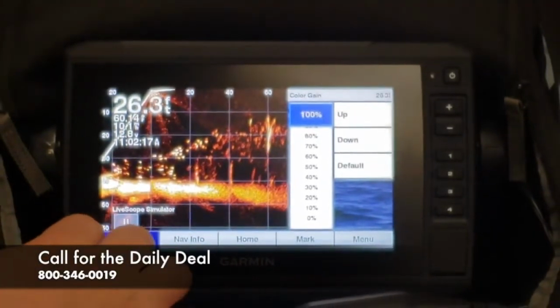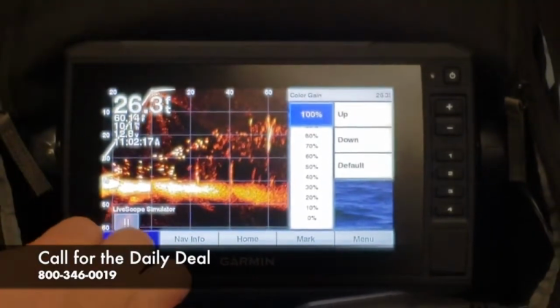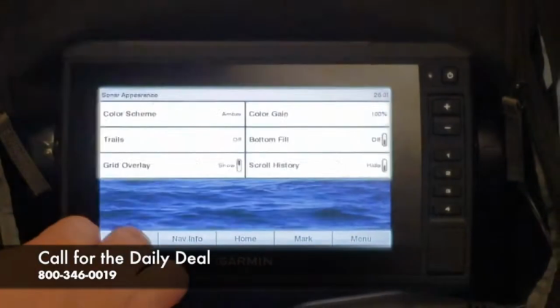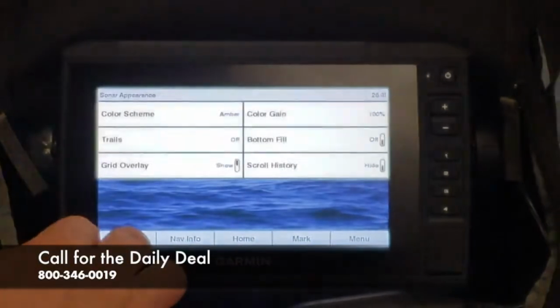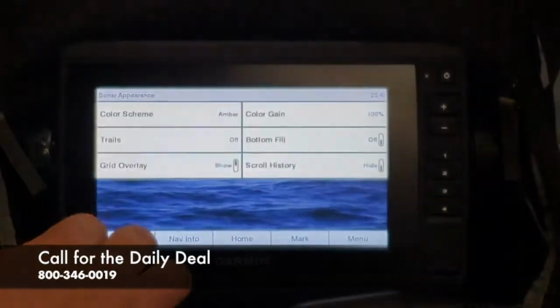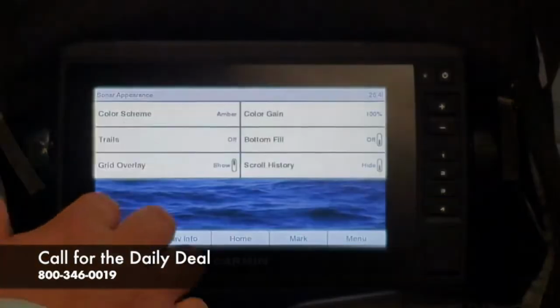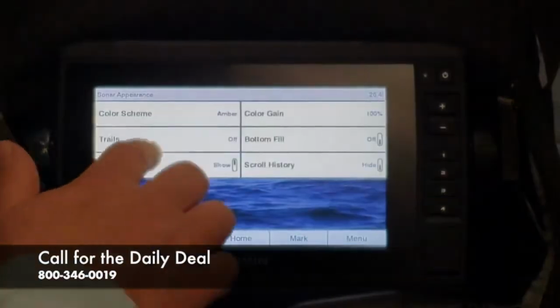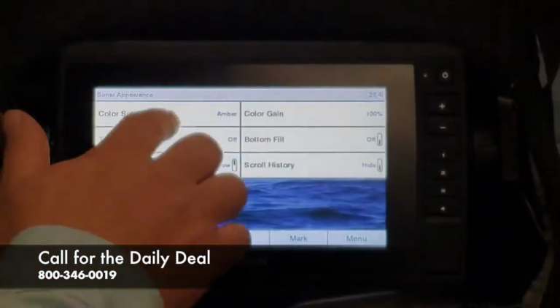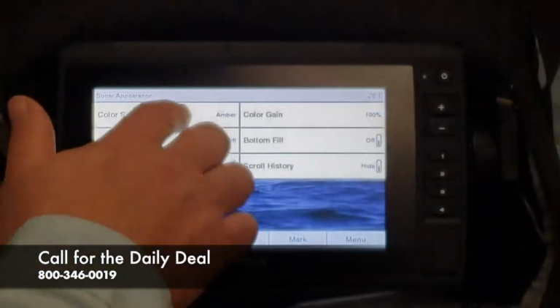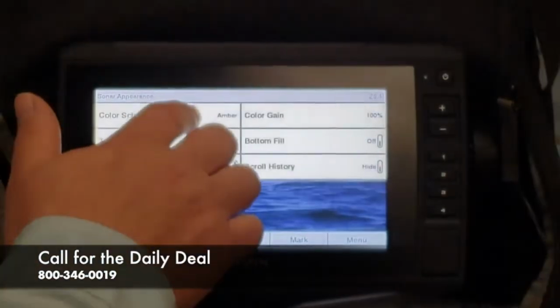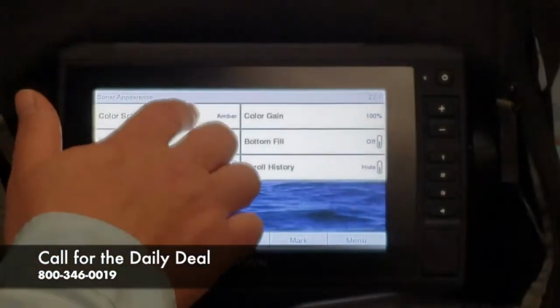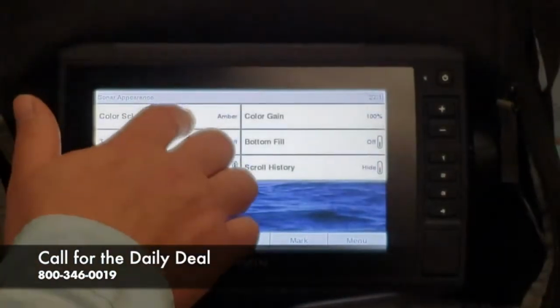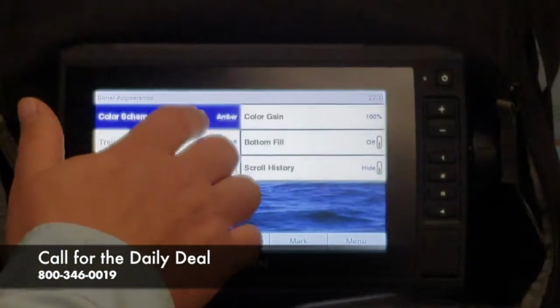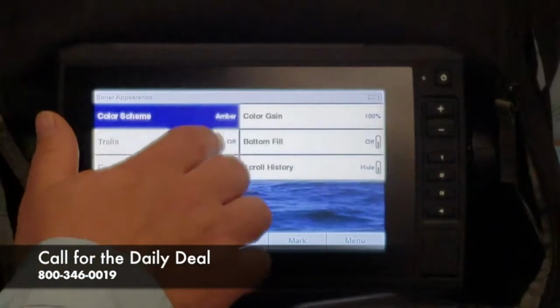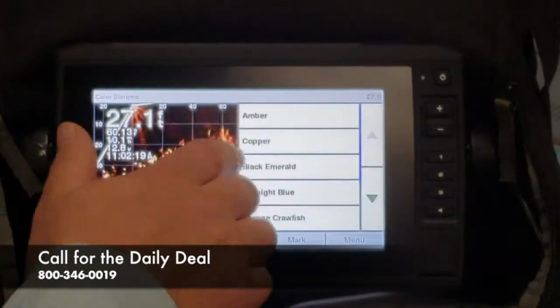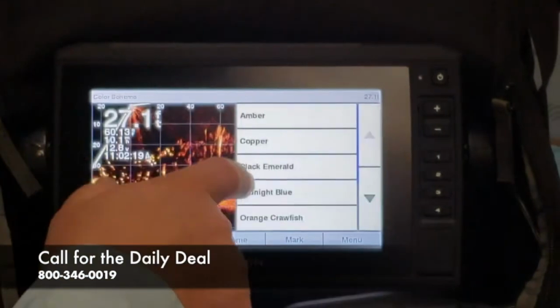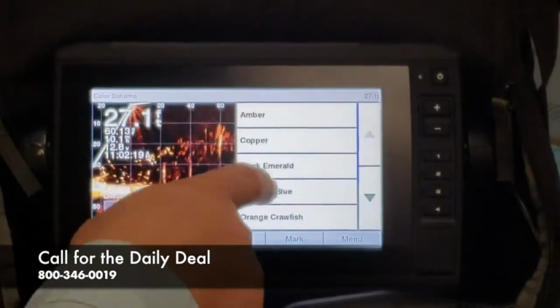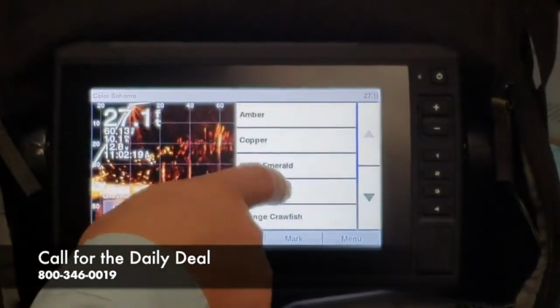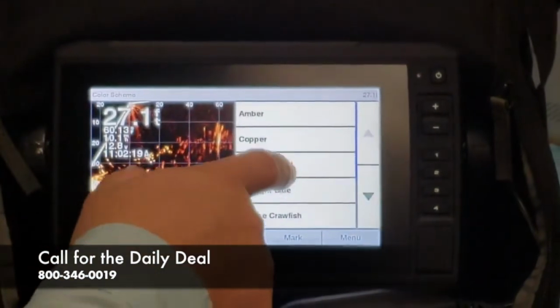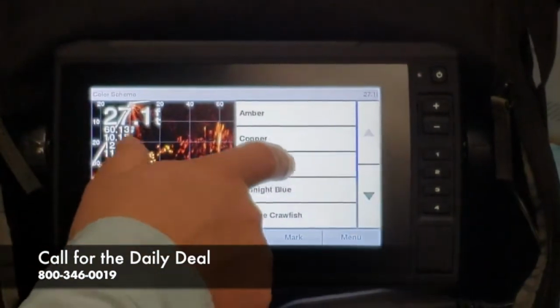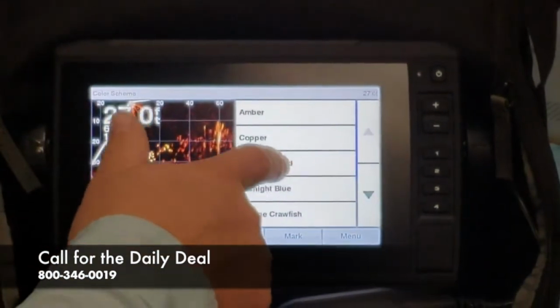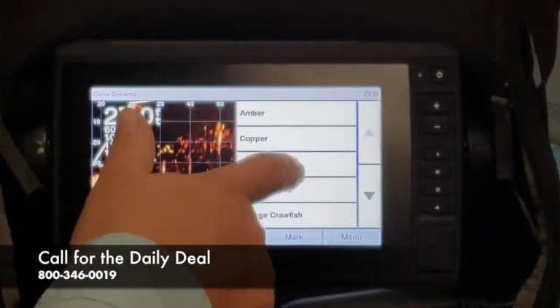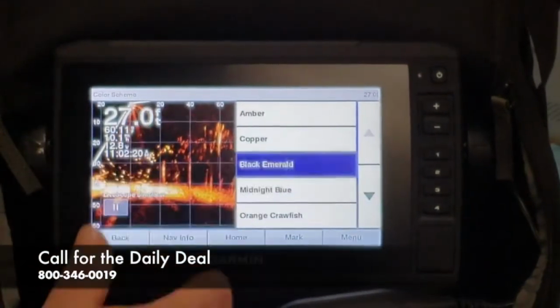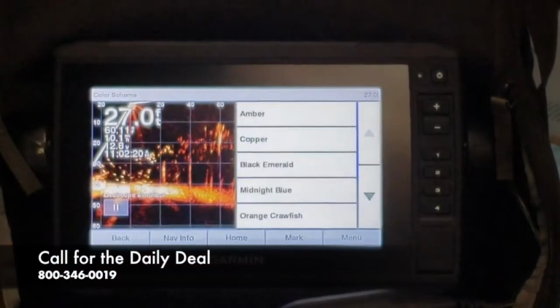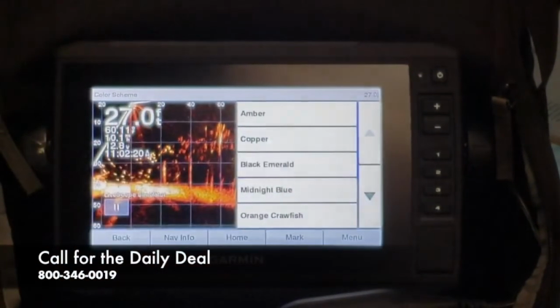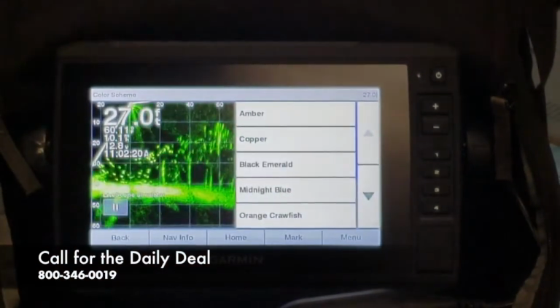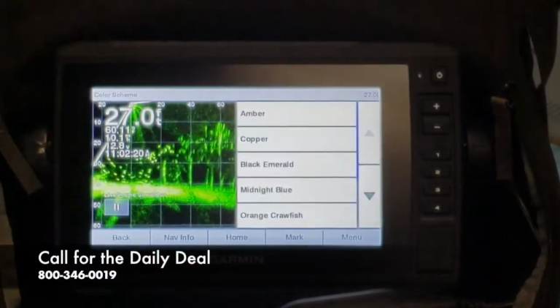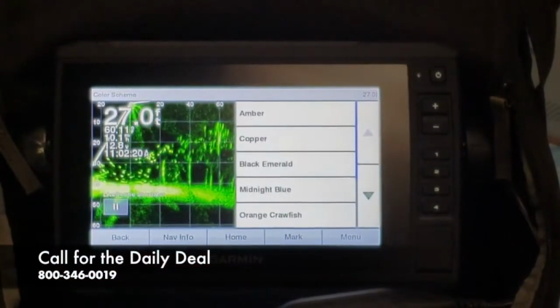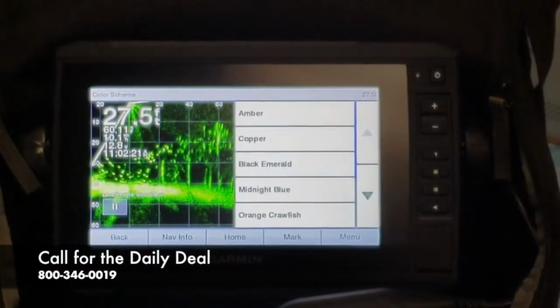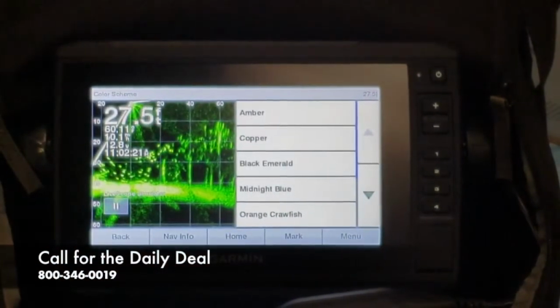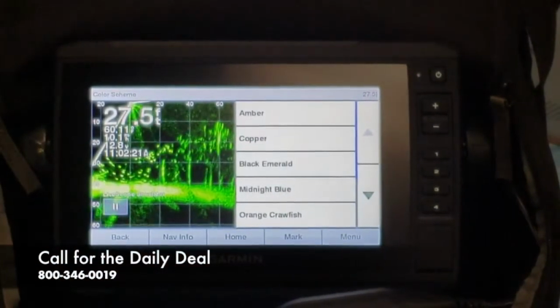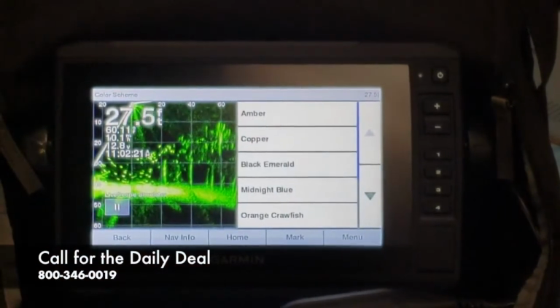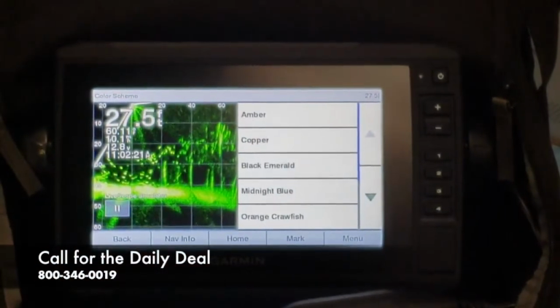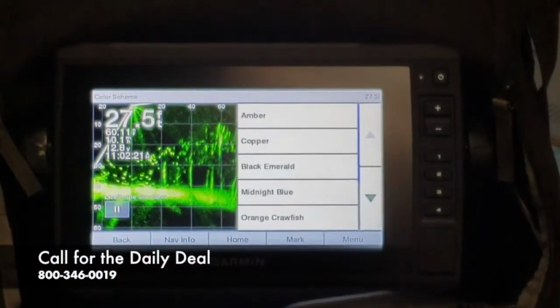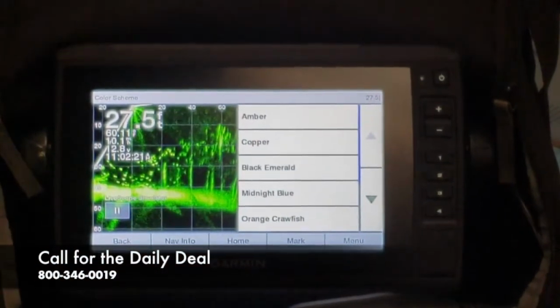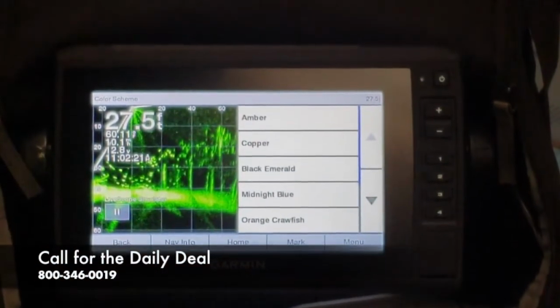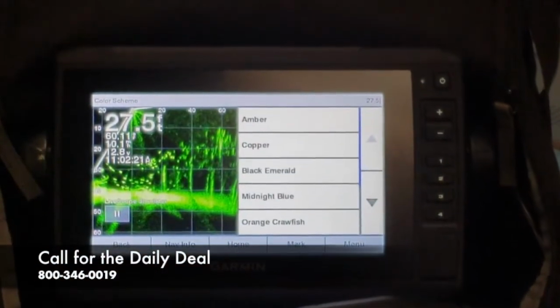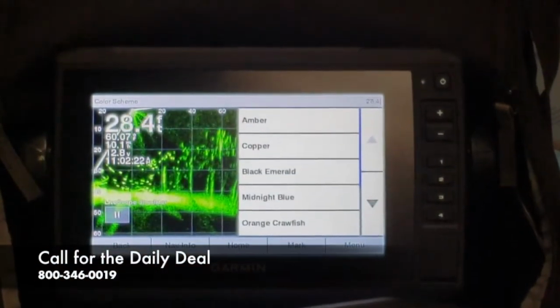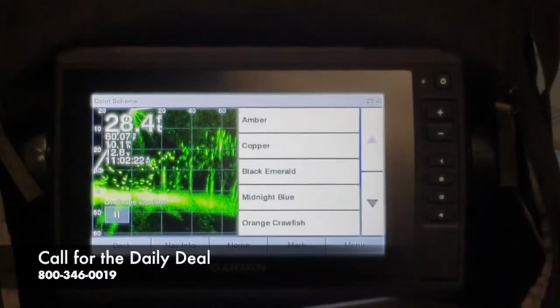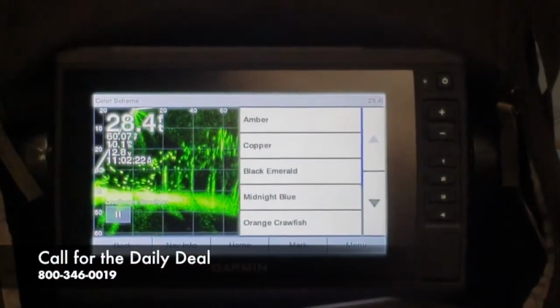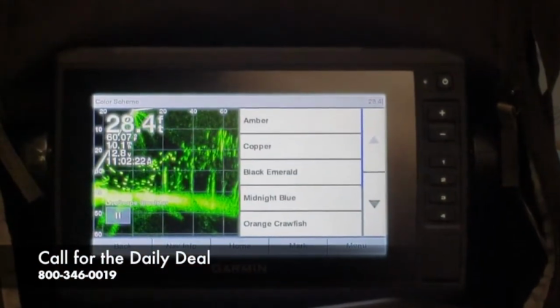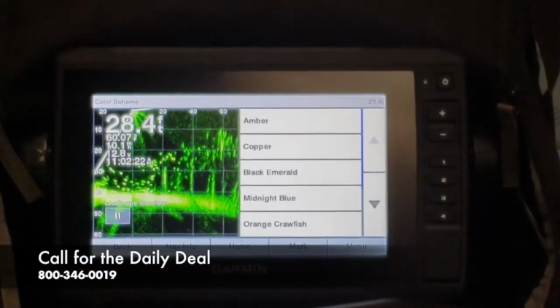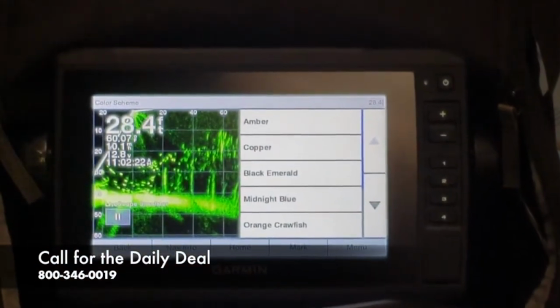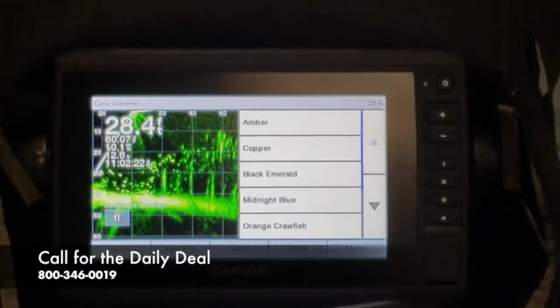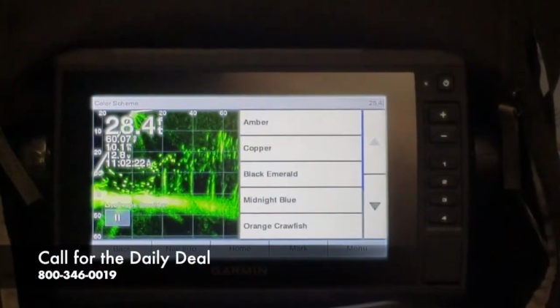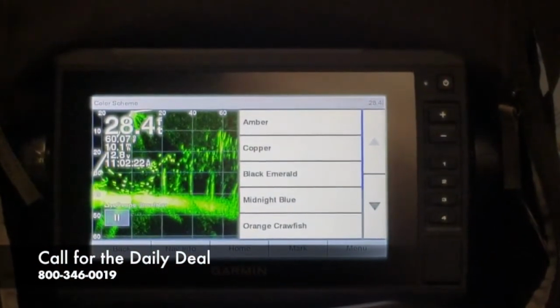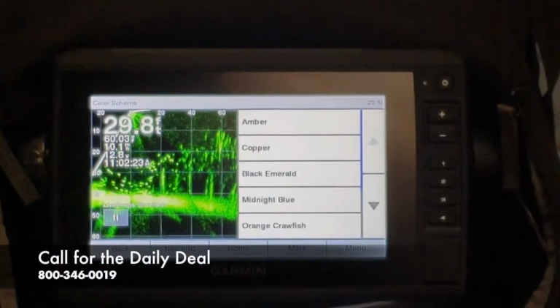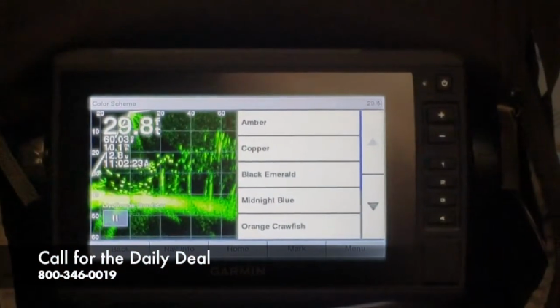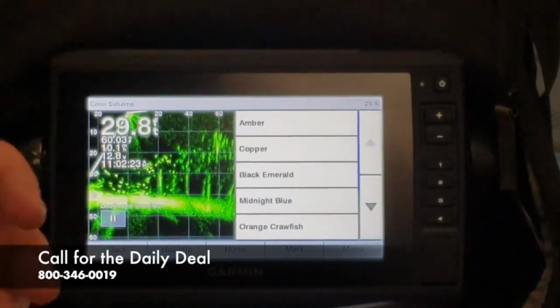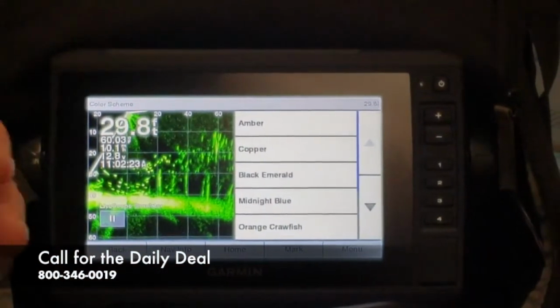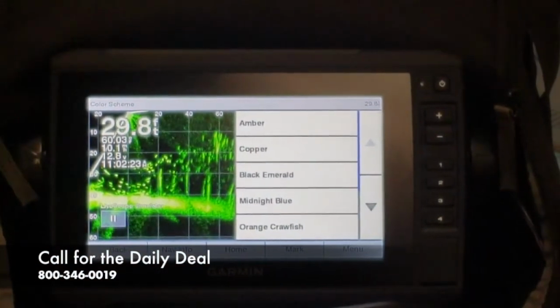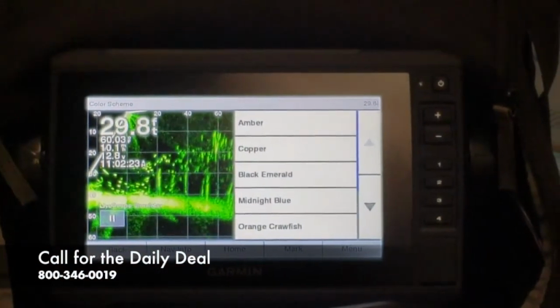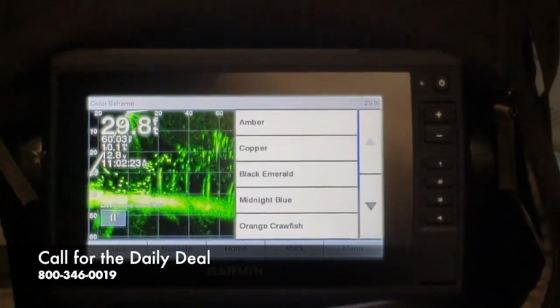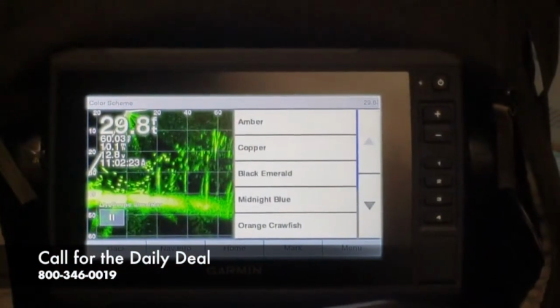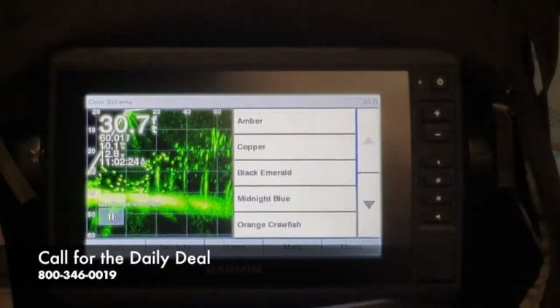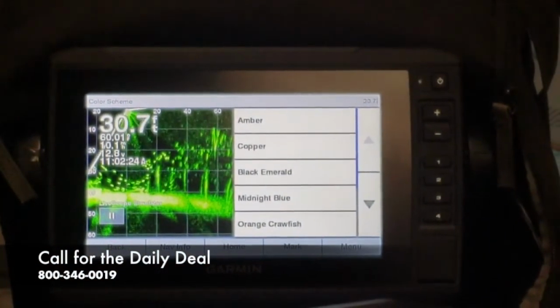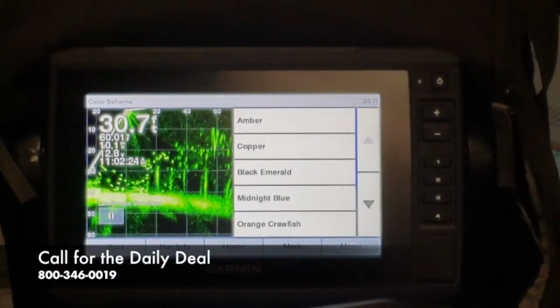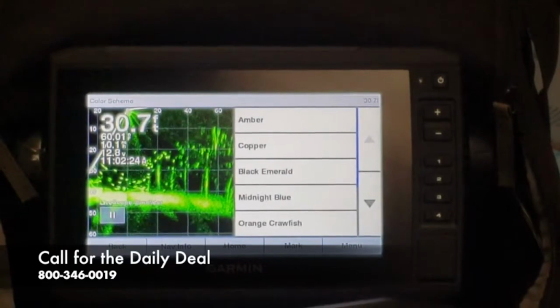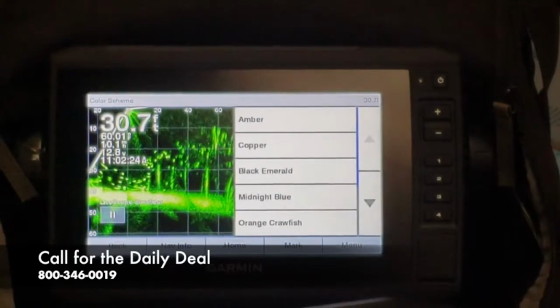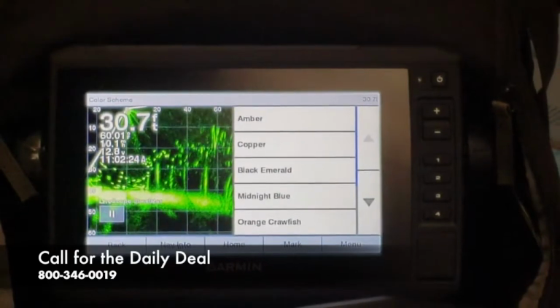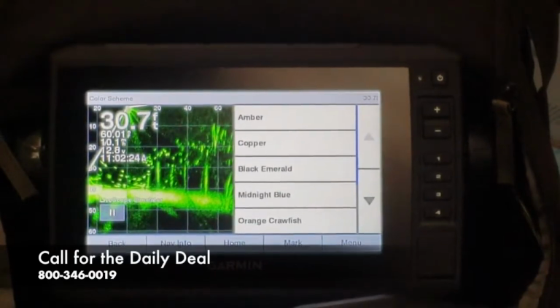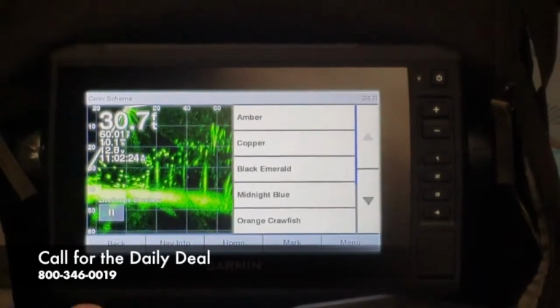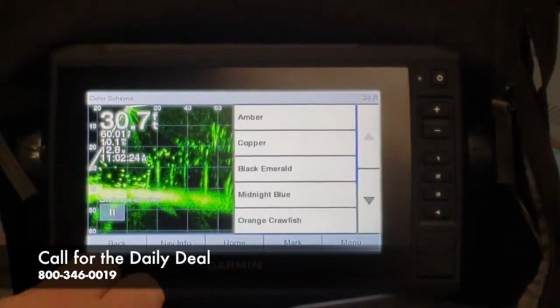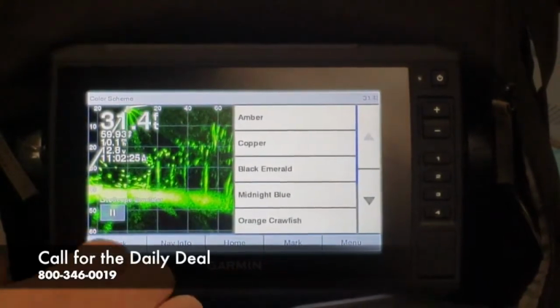You can go back one to Color Scheme — I like the Black Emerald. A lot of people's eyes see differently, so you can choose which color works best for you.